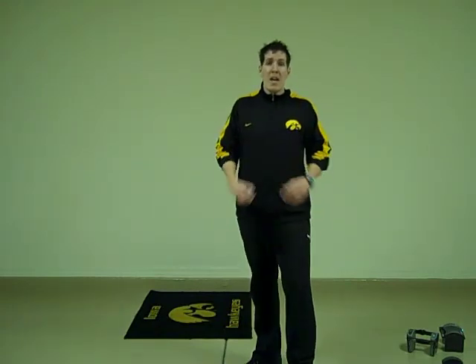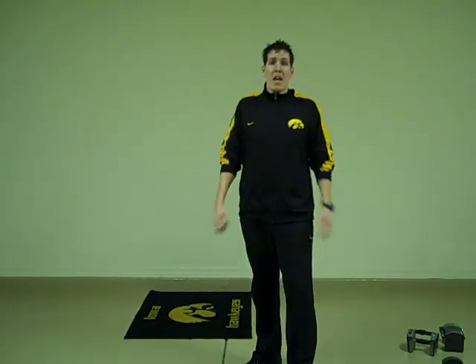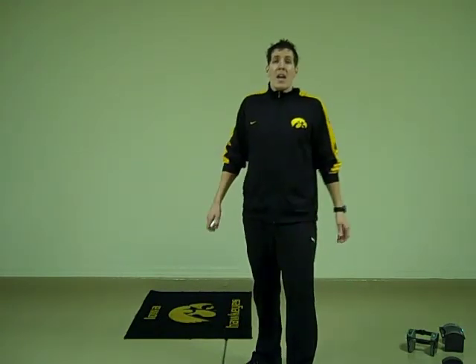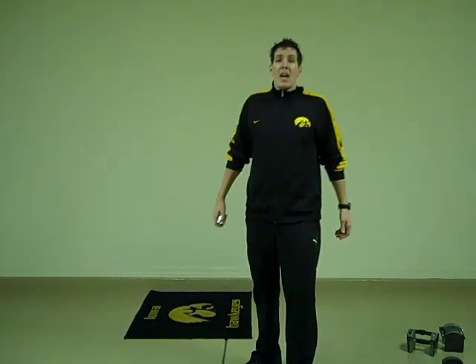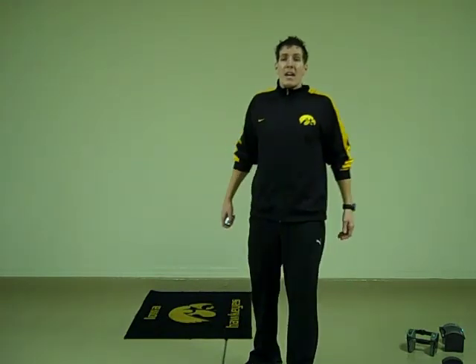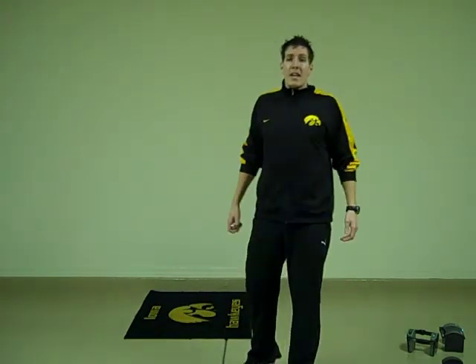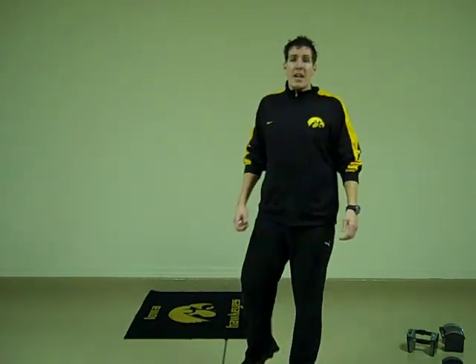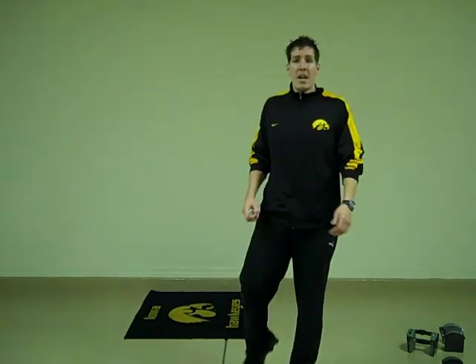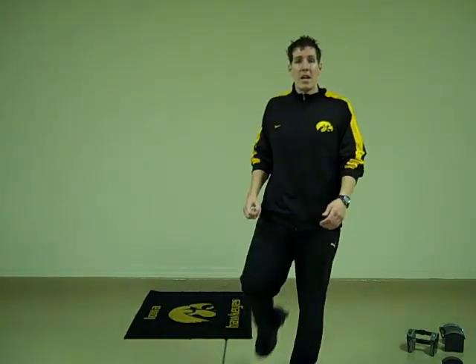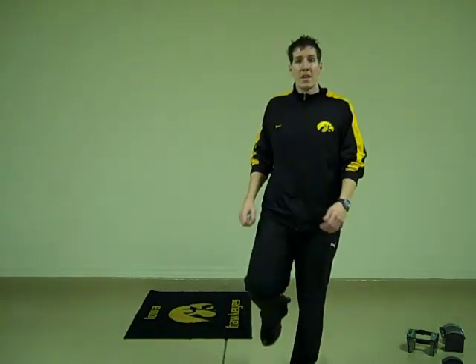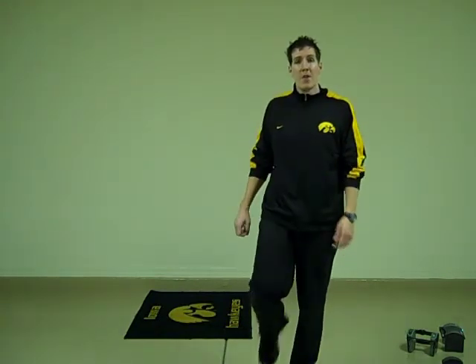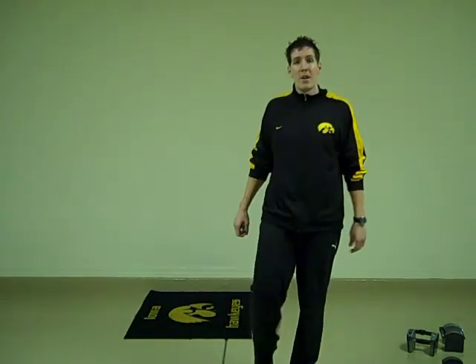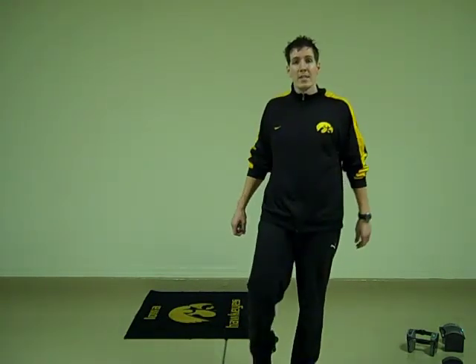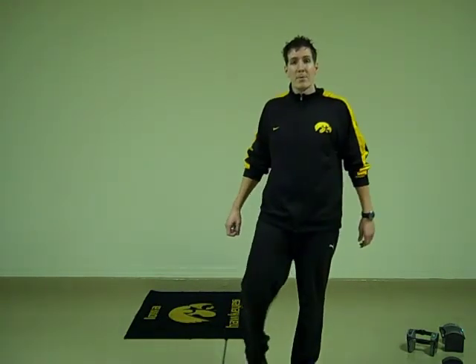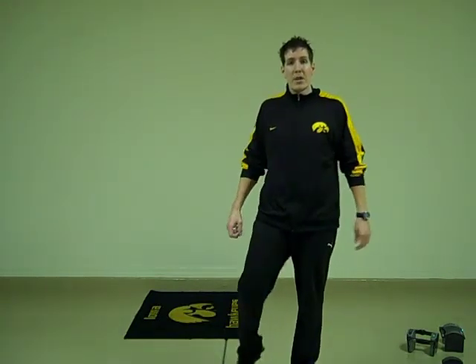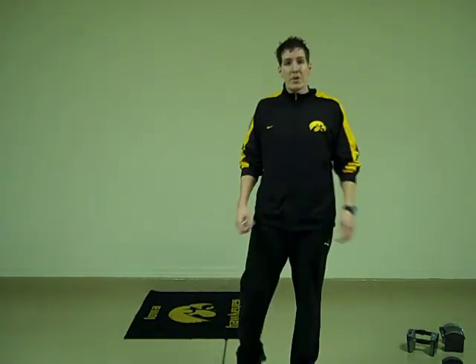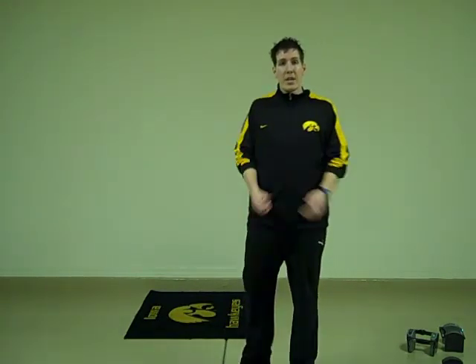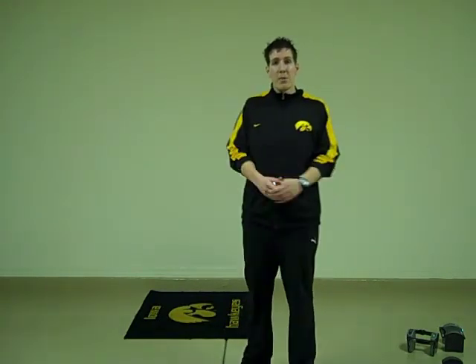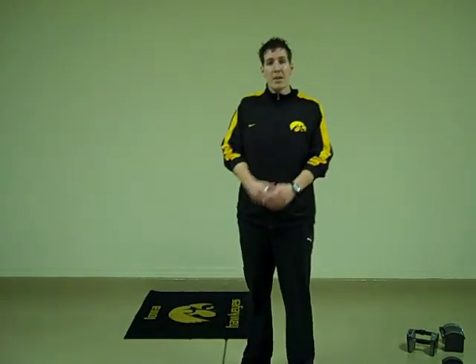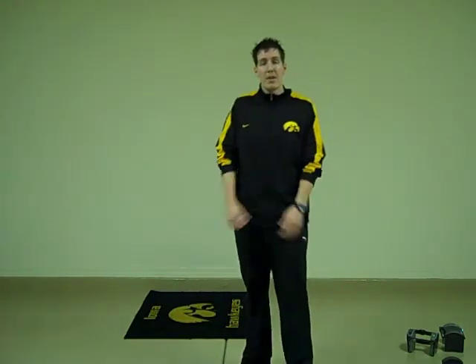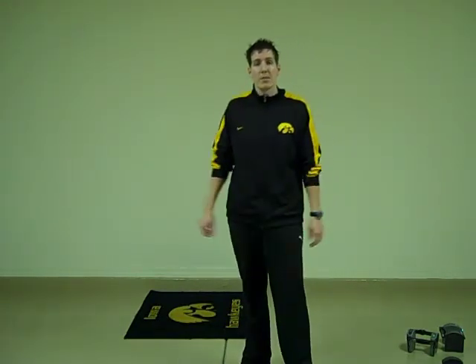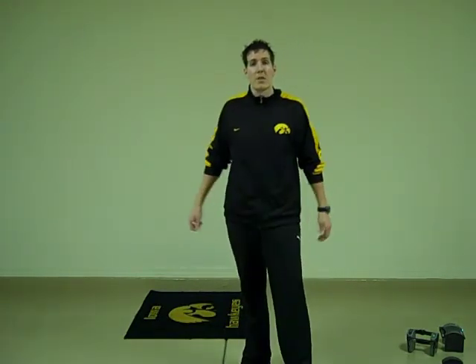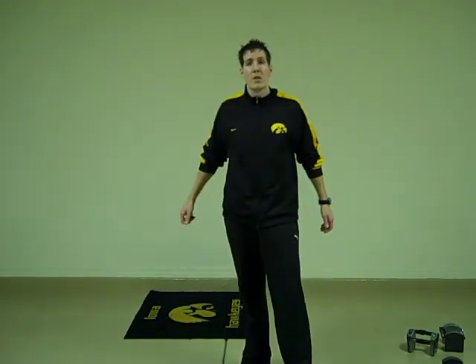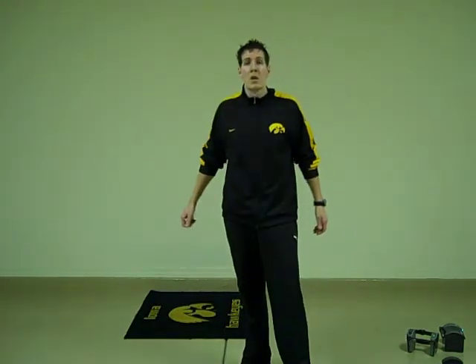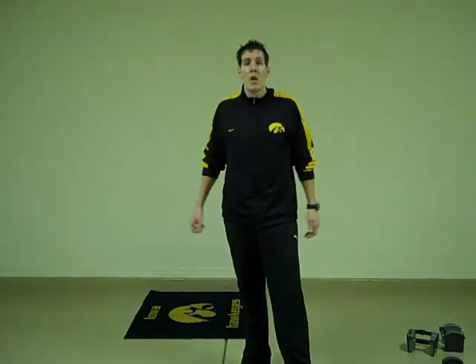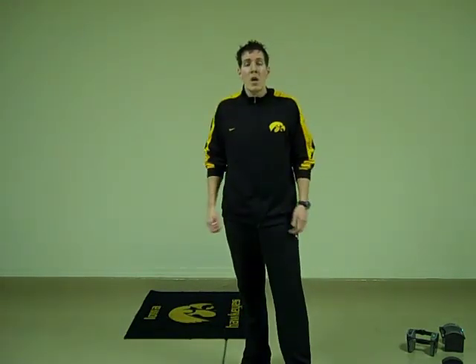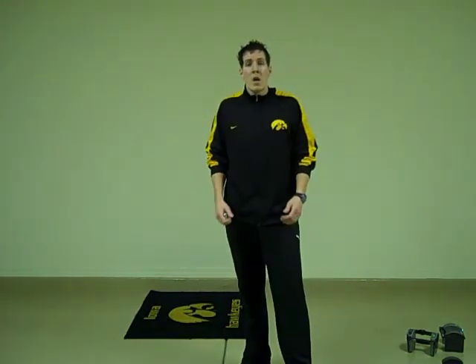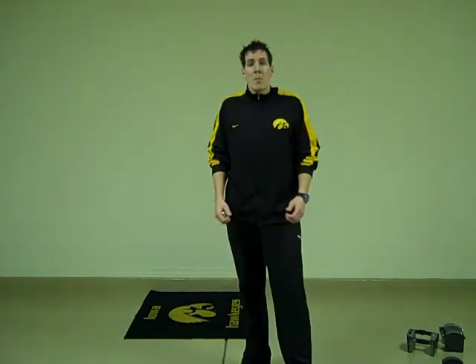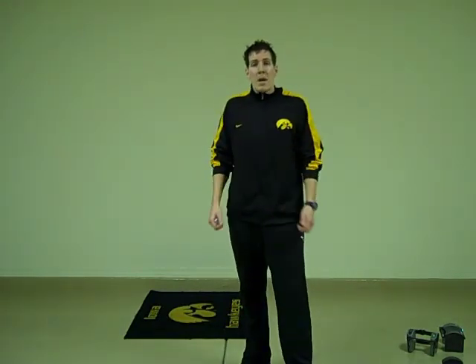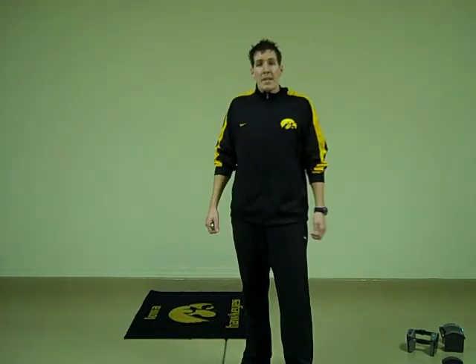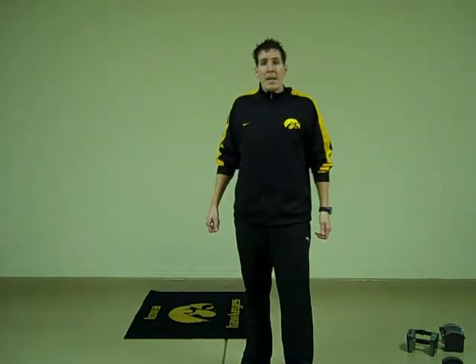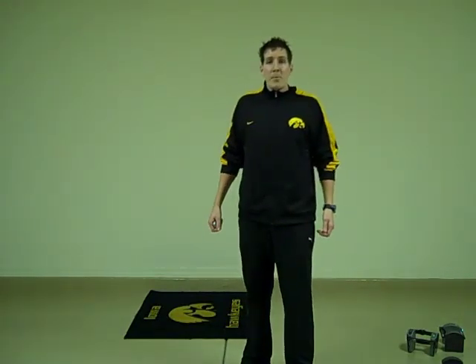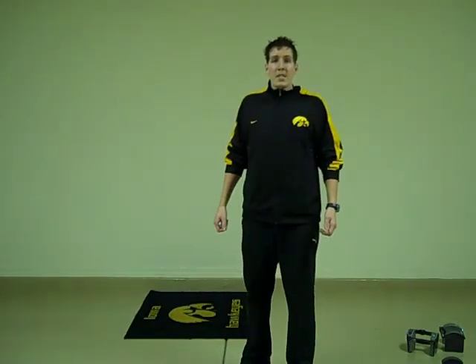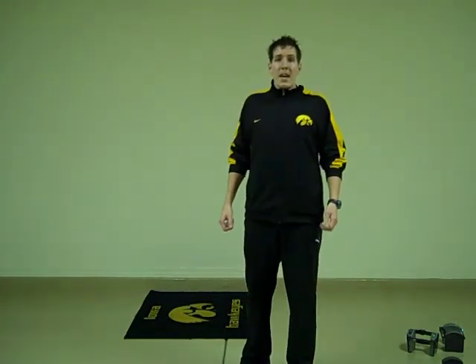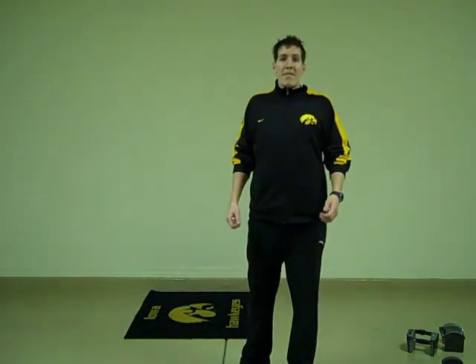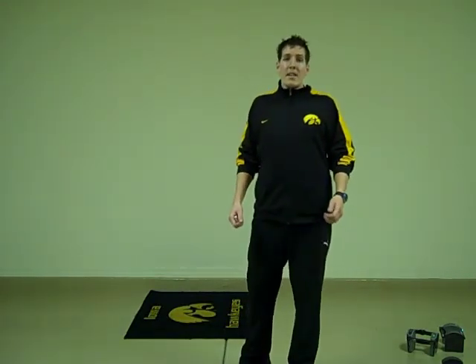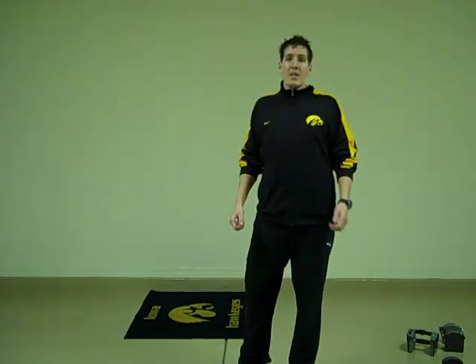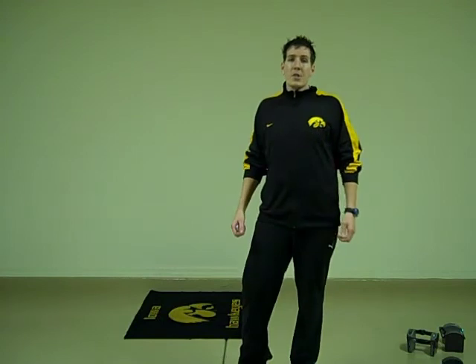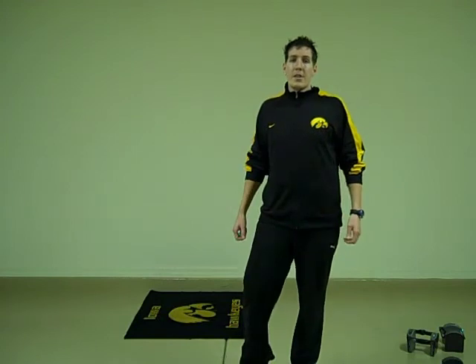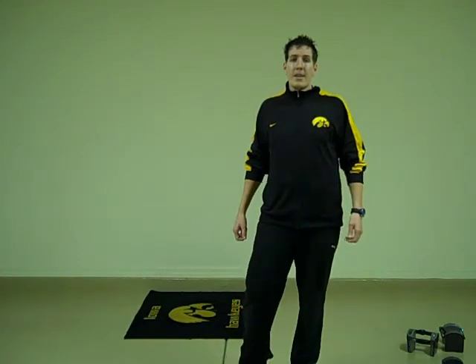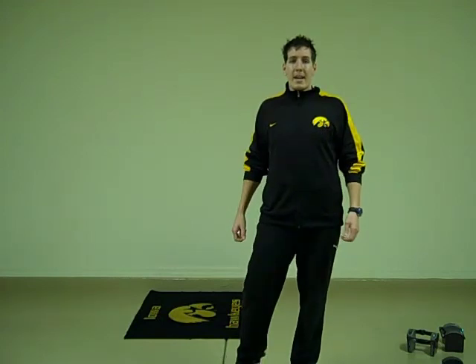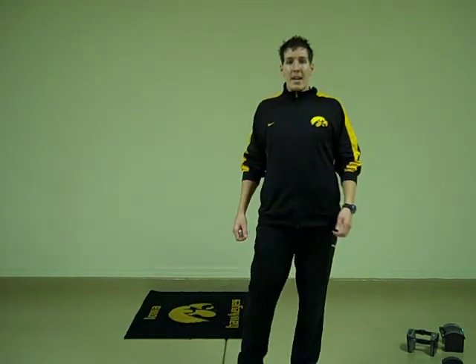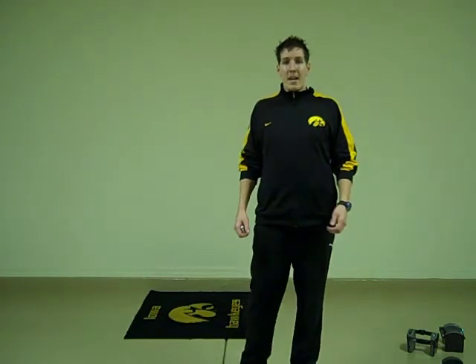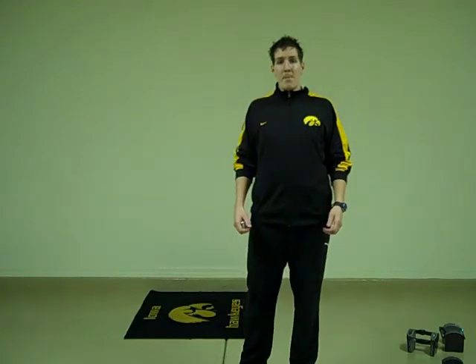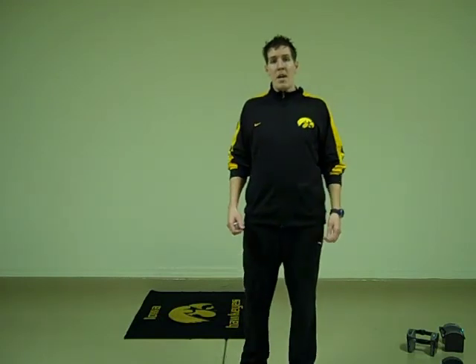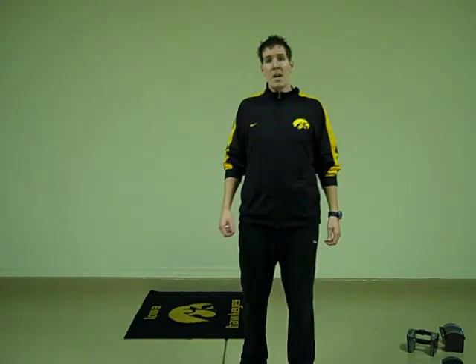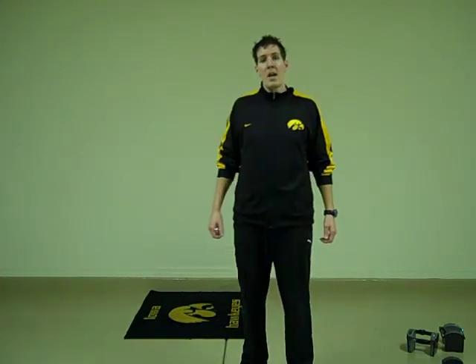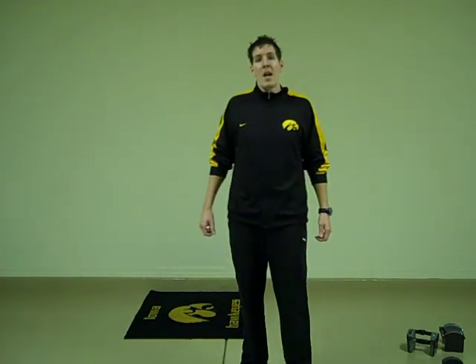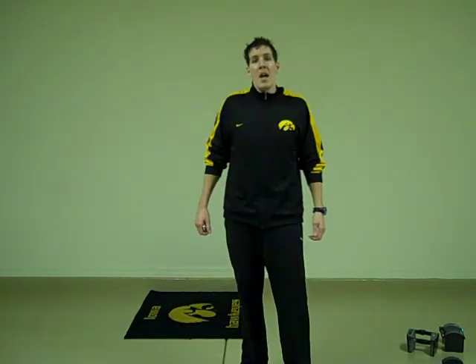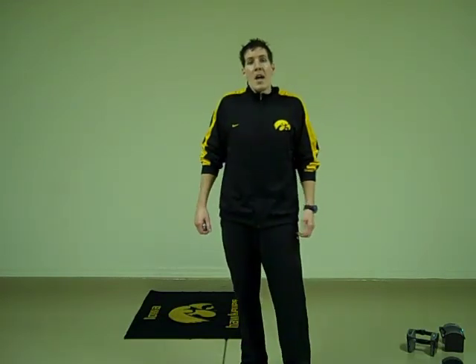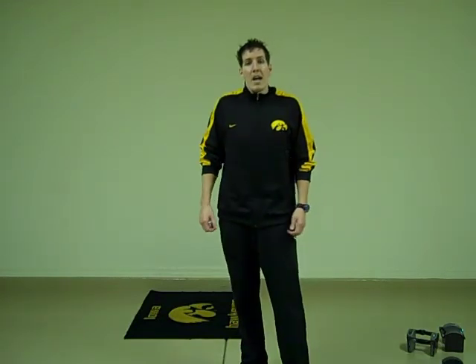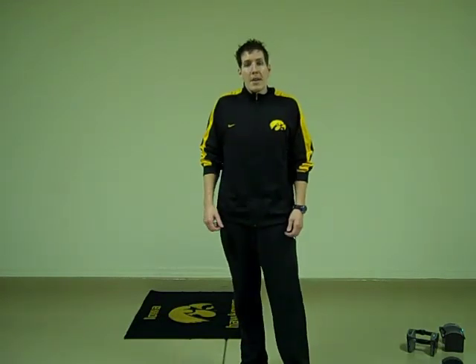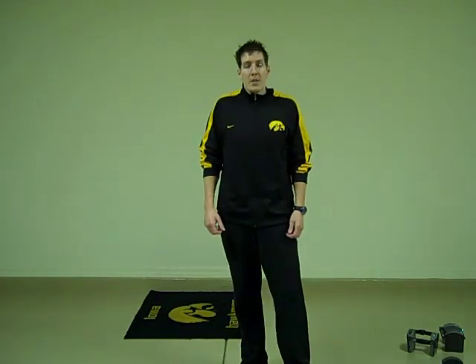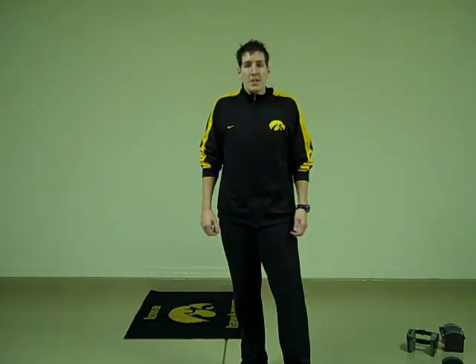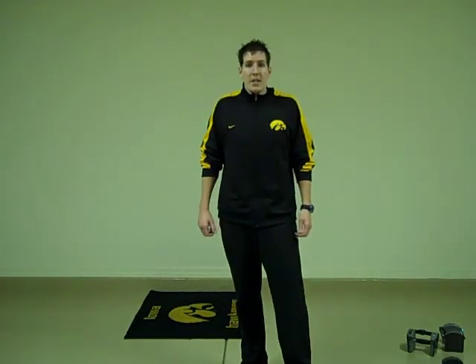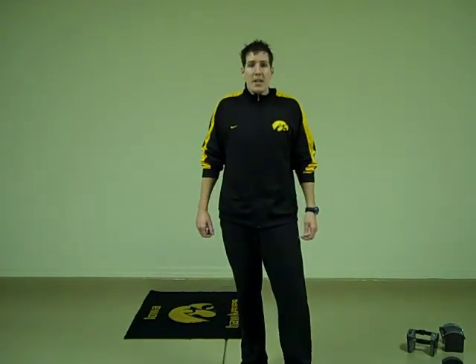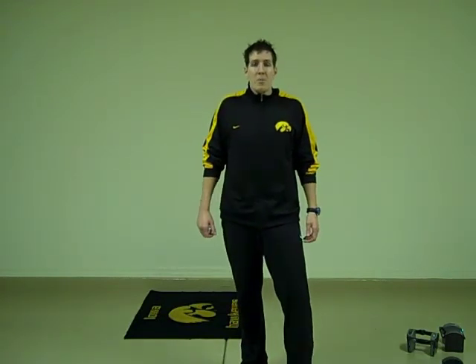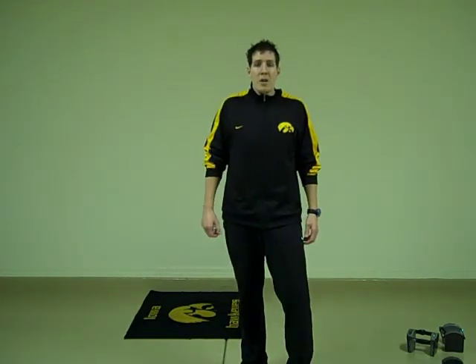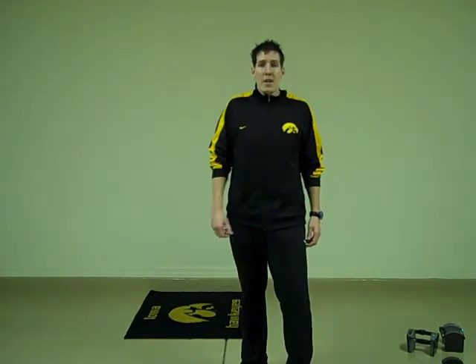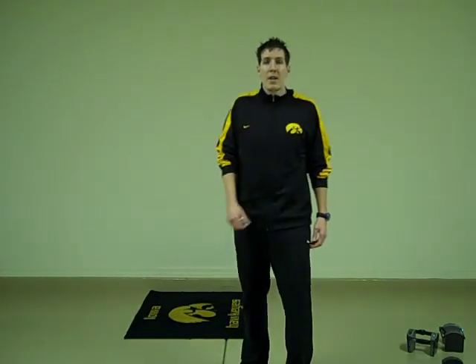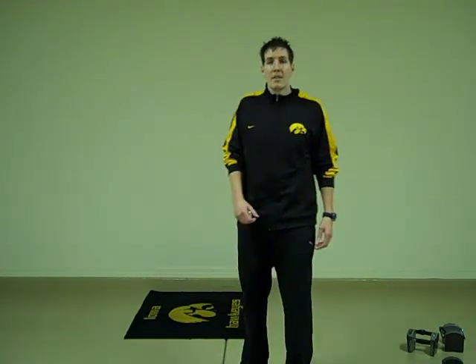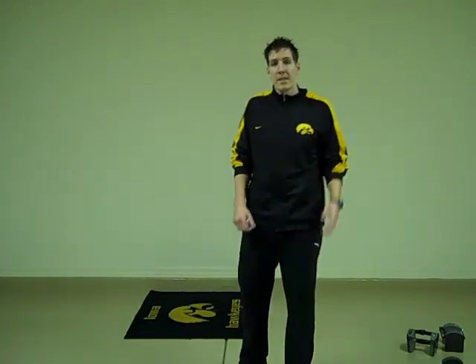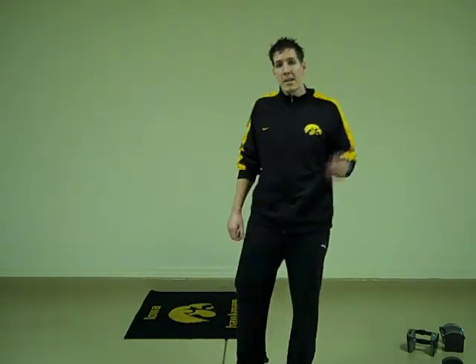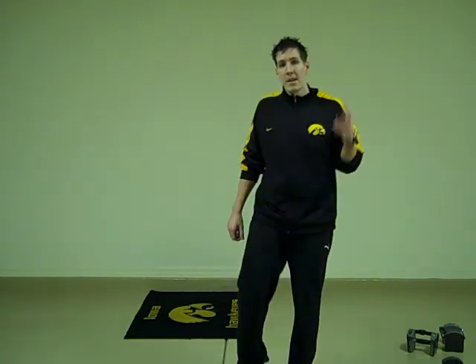Brad Campbell, TopFatLossTrainer.com, and I'll talk to you on the blog. See you later.